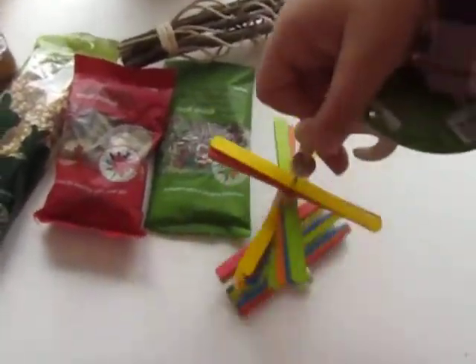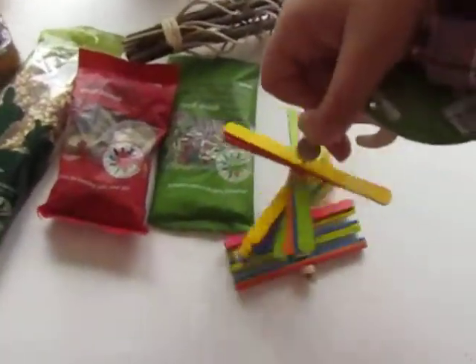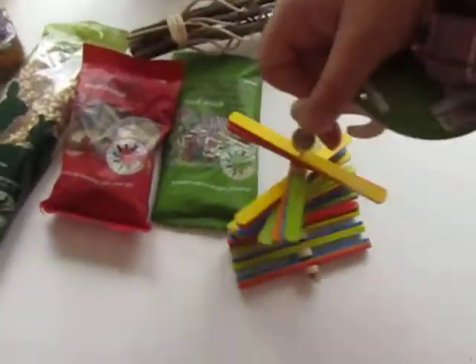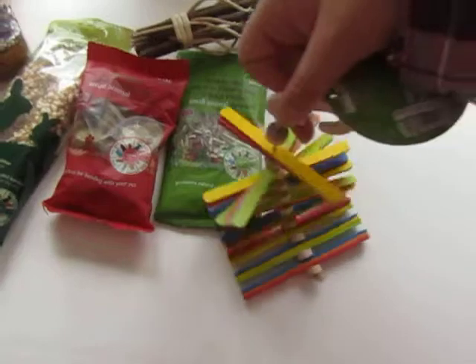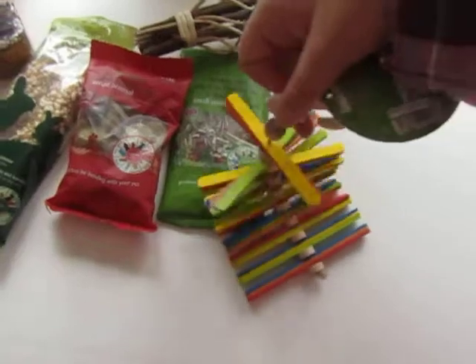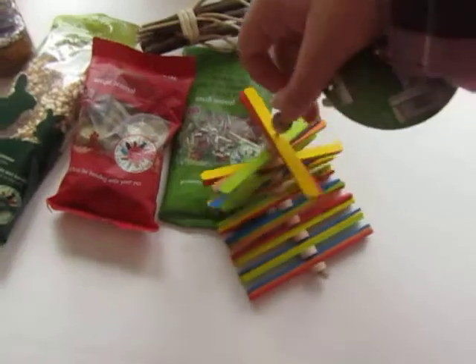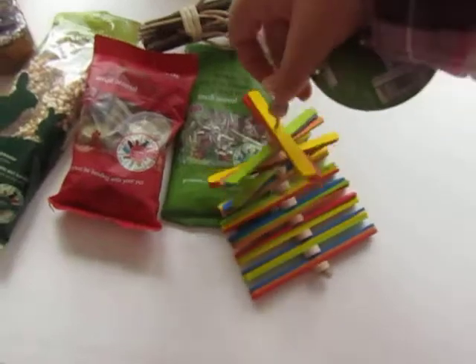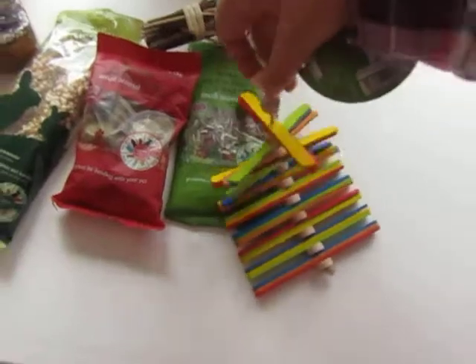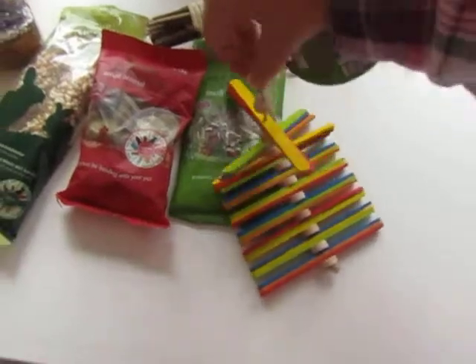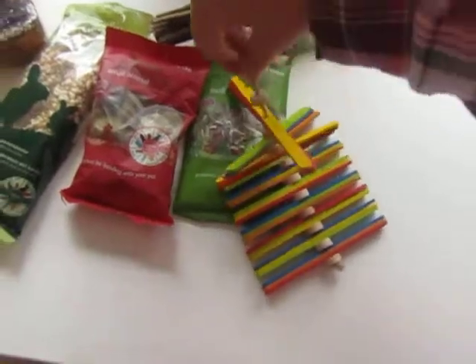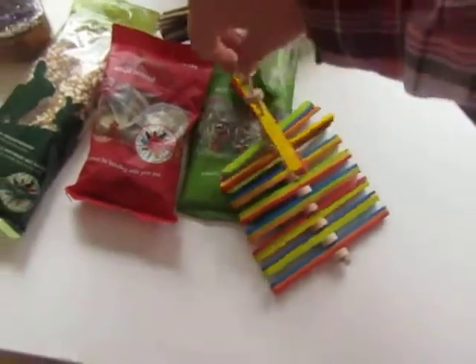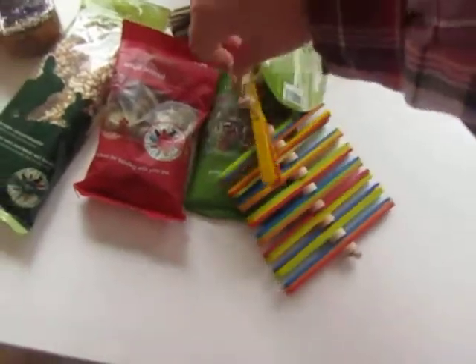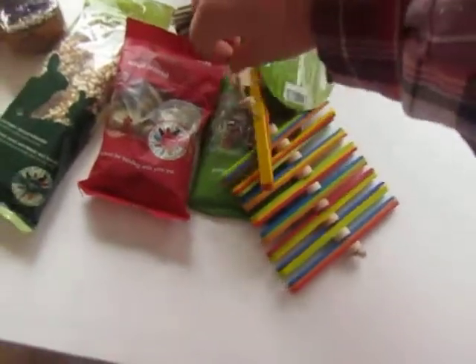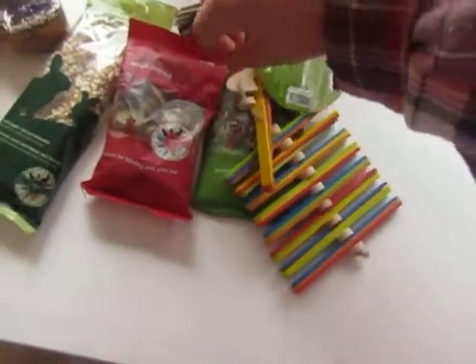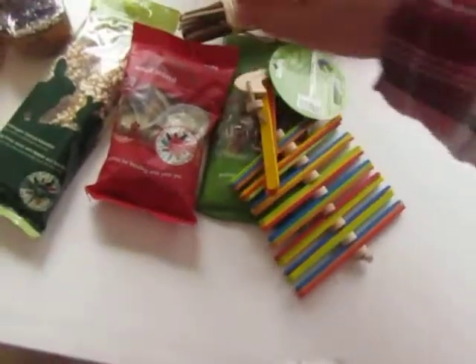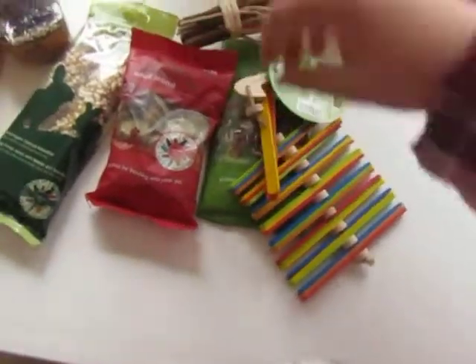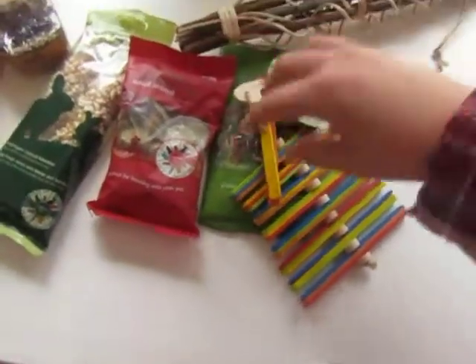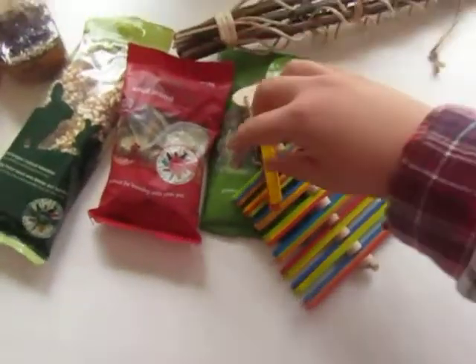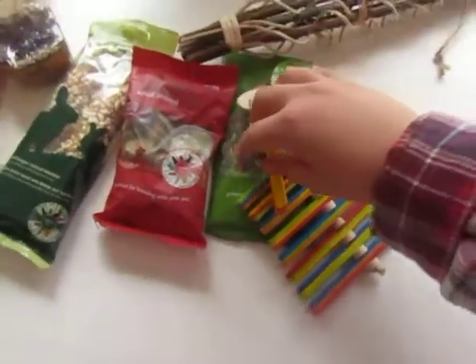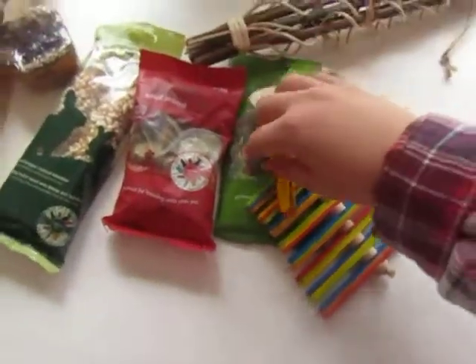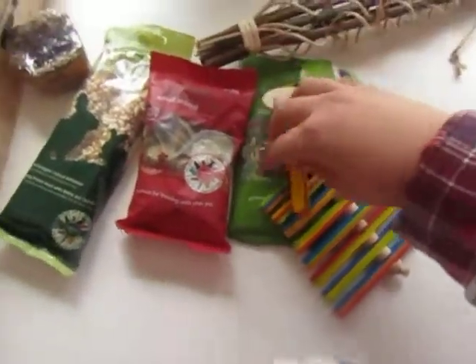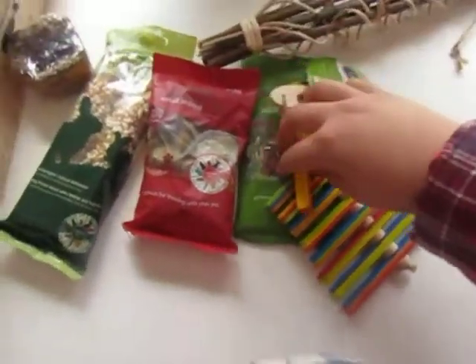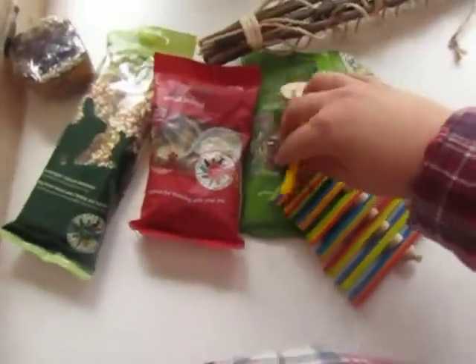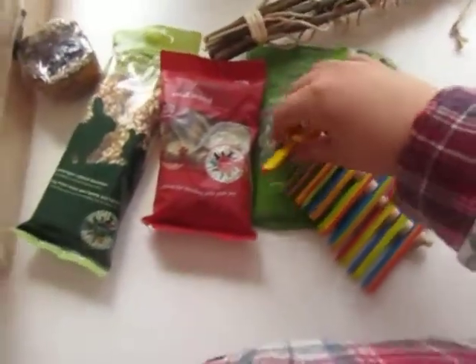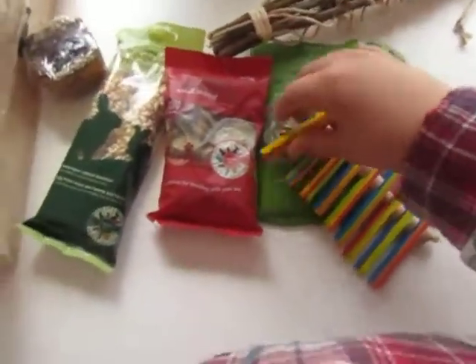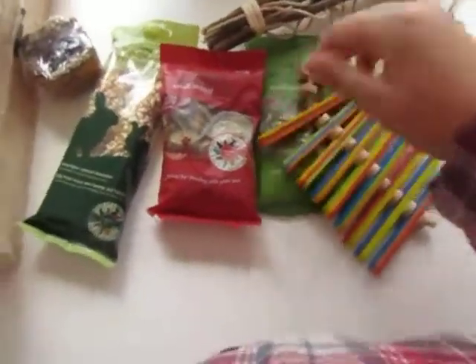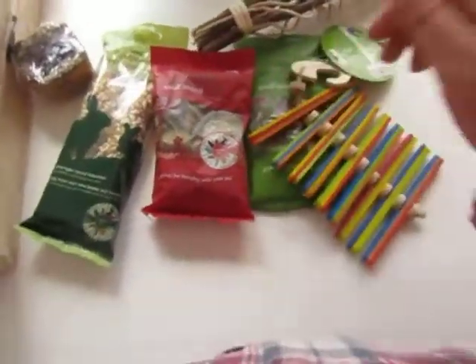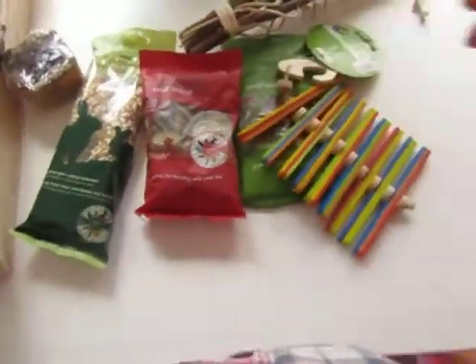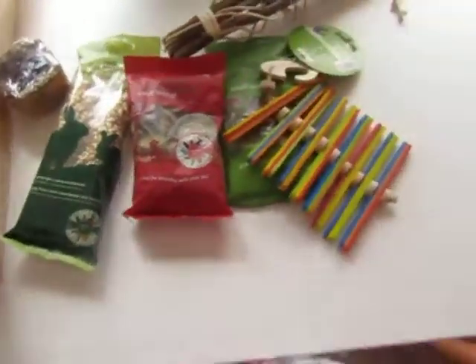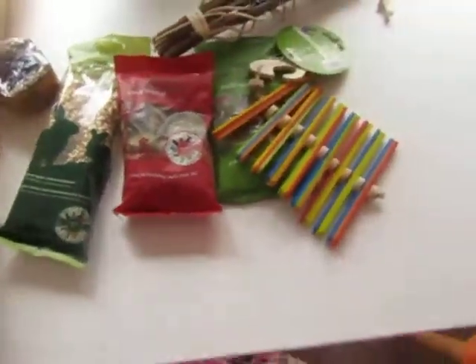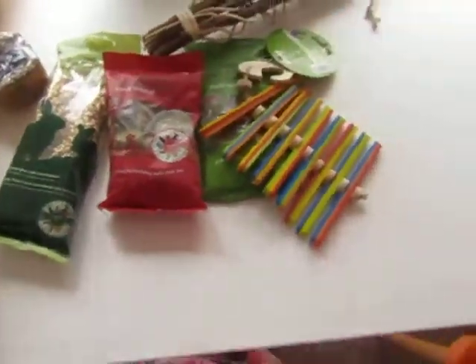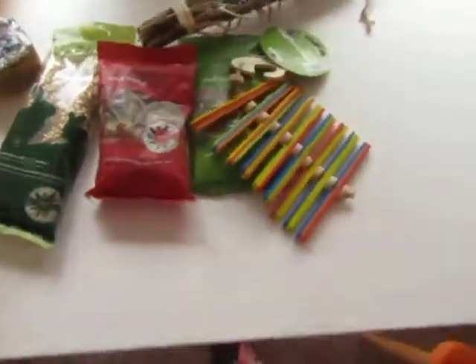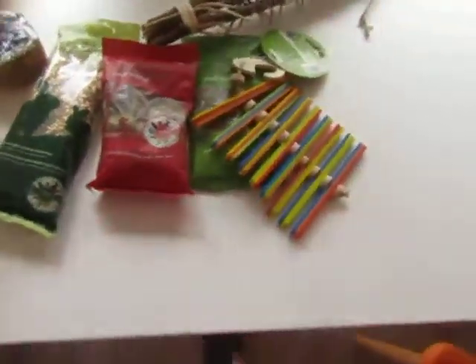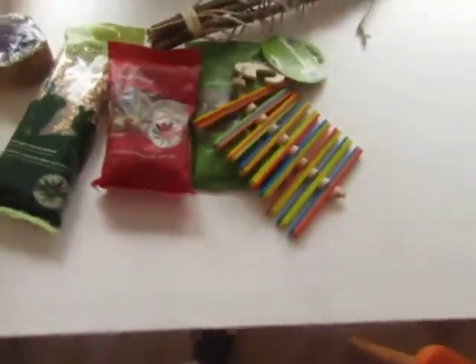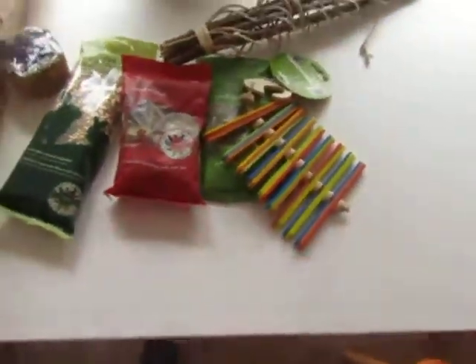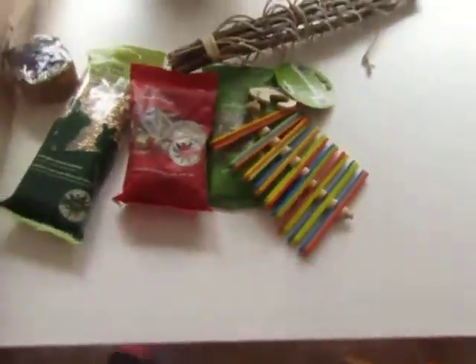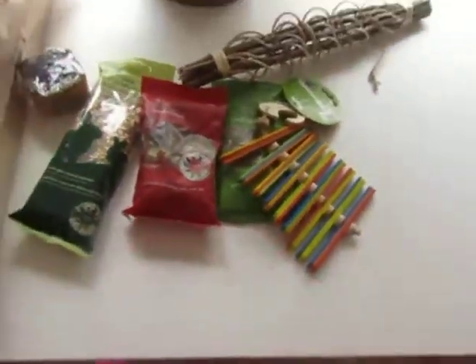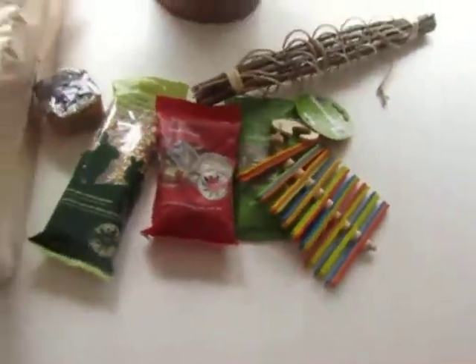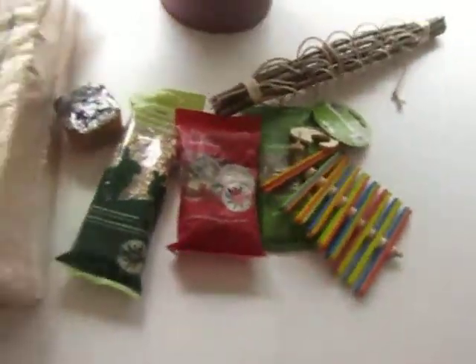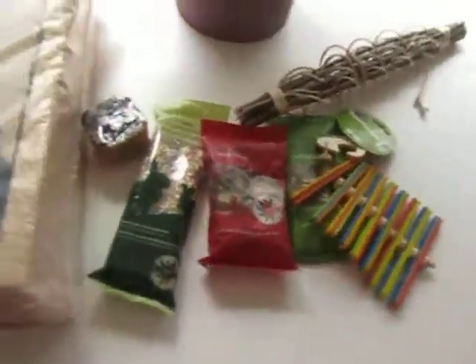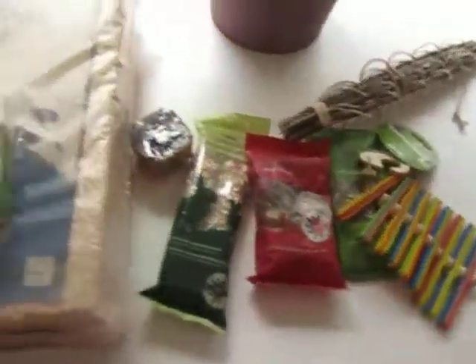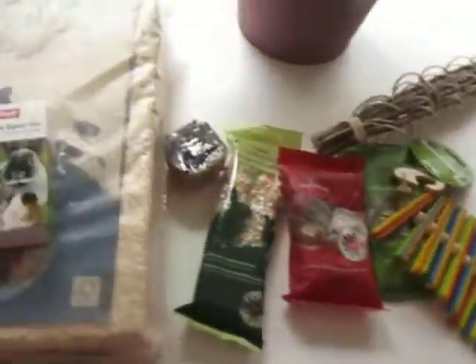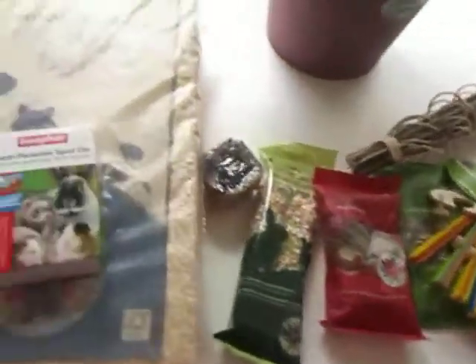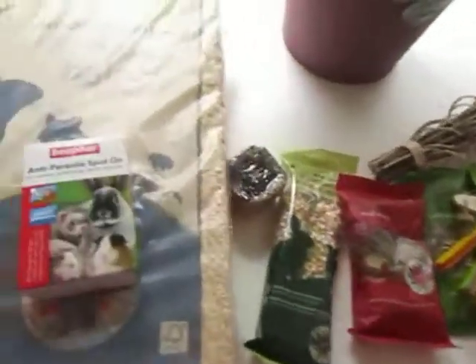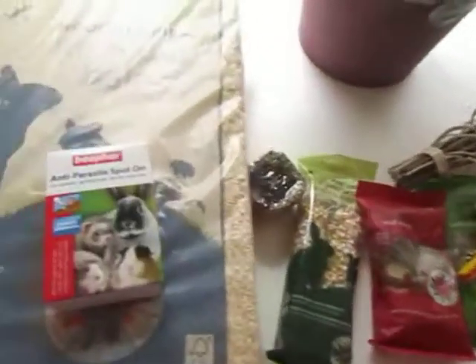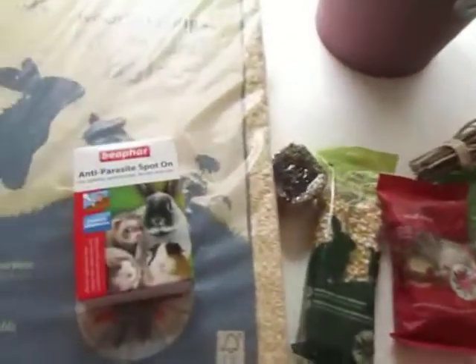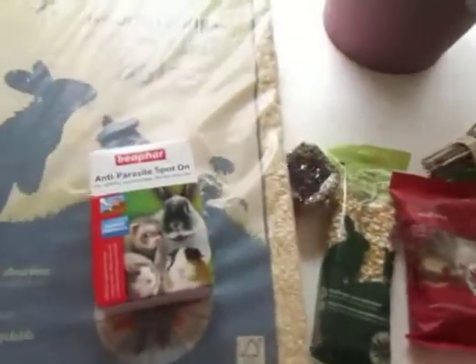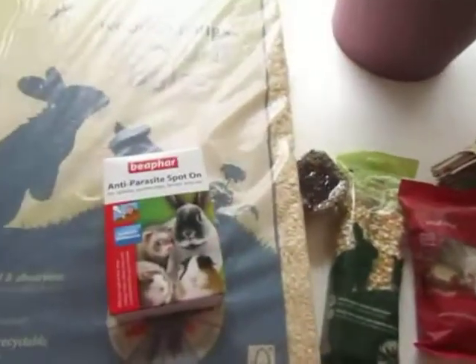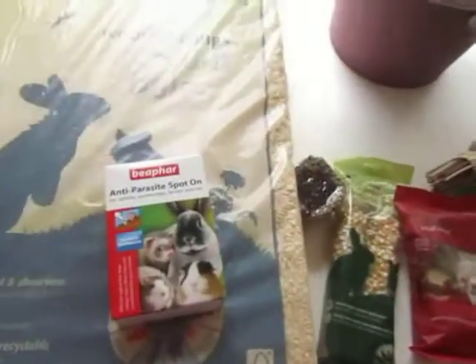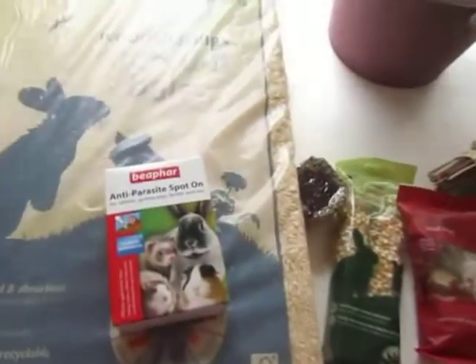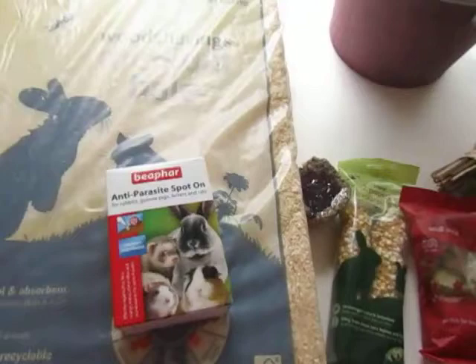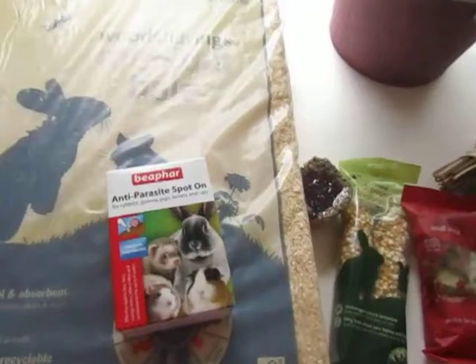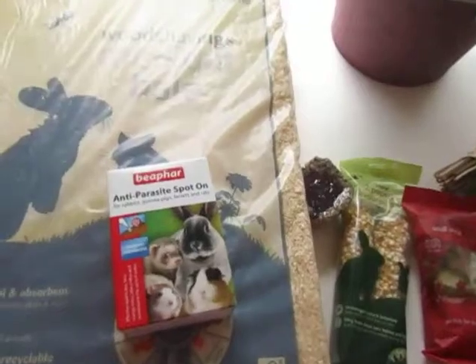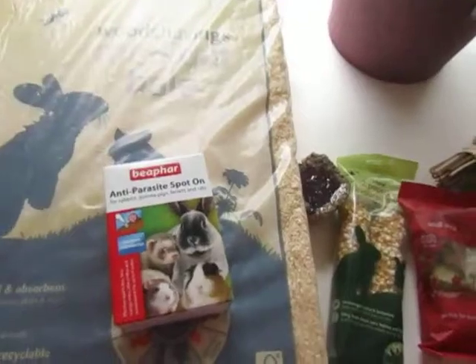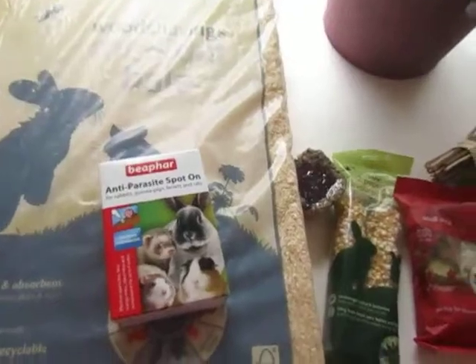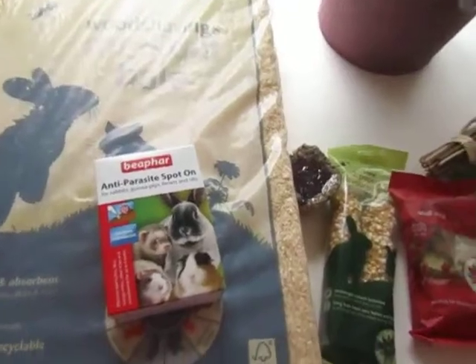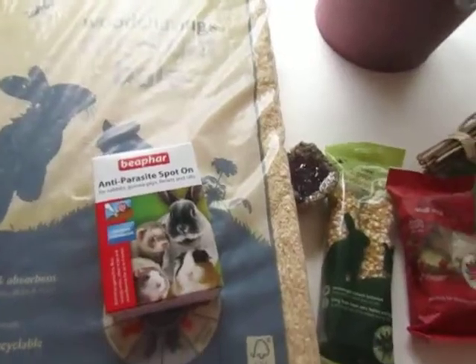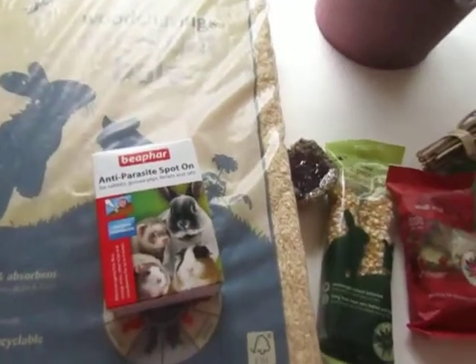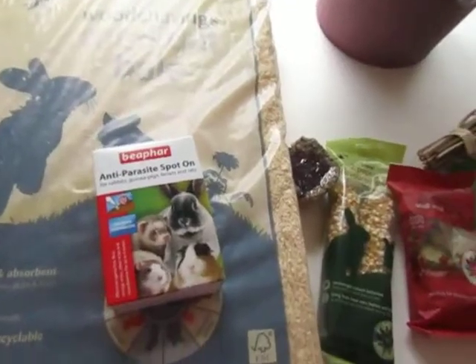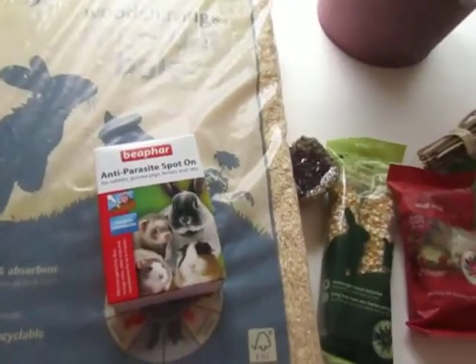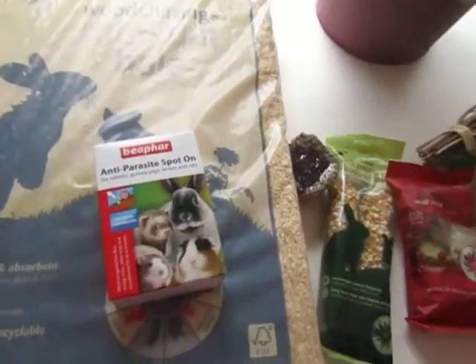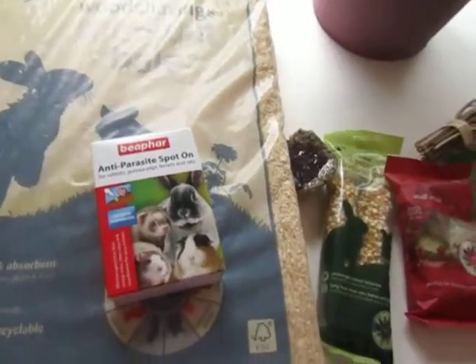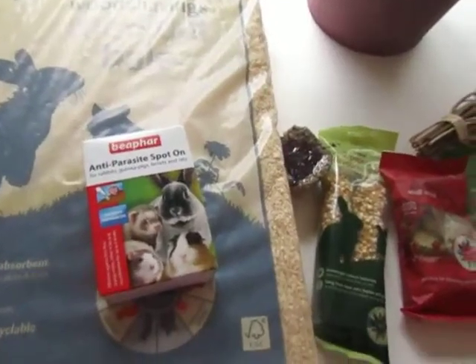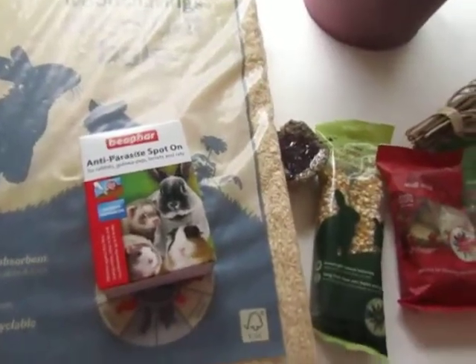That is everything that I picked up. Thank you for watching this haul and I will see you in my next one. Goodbye.